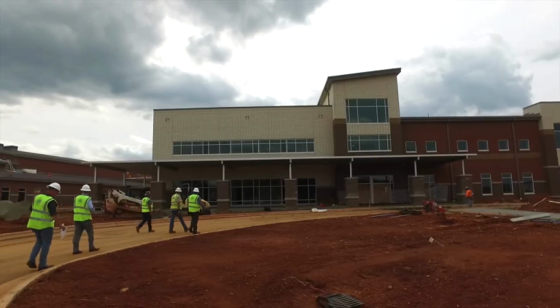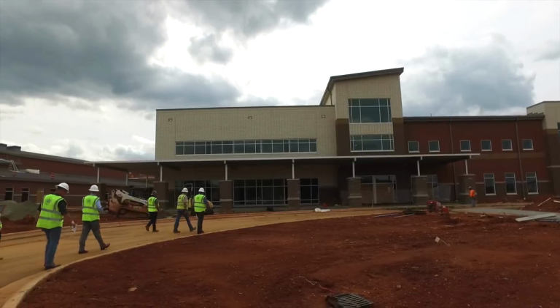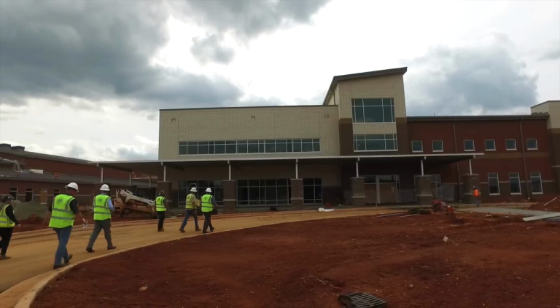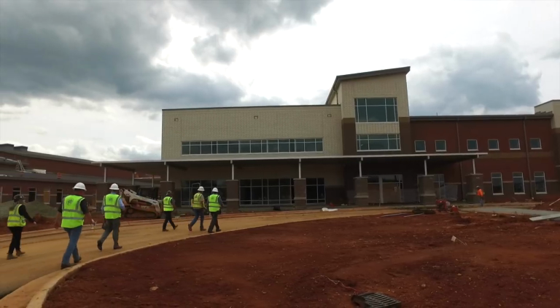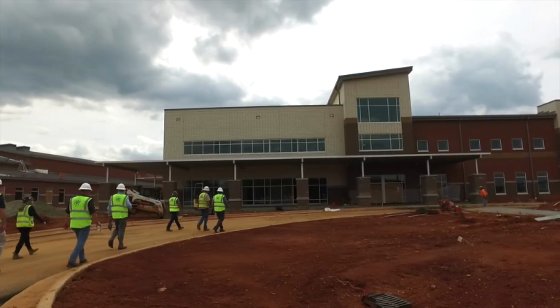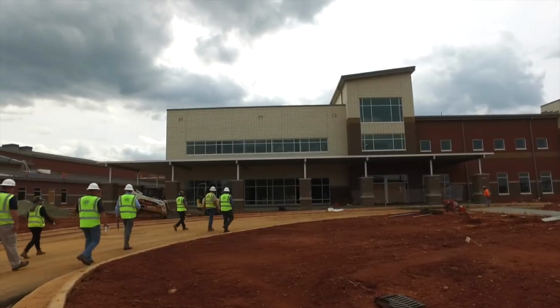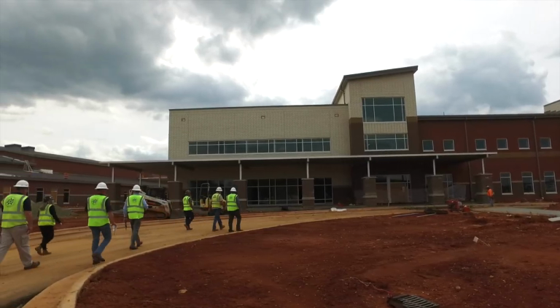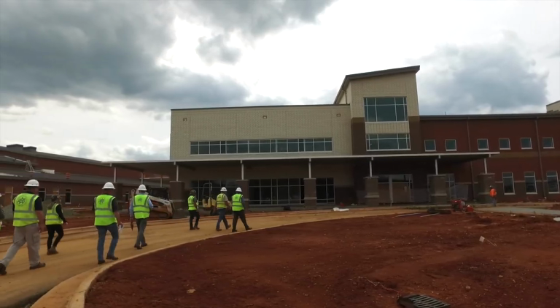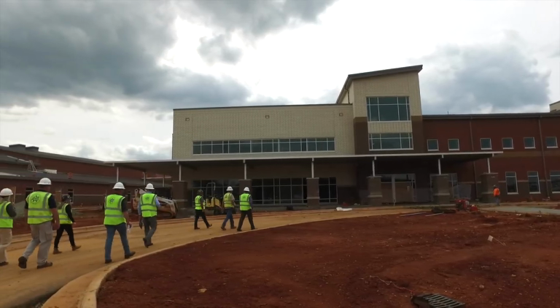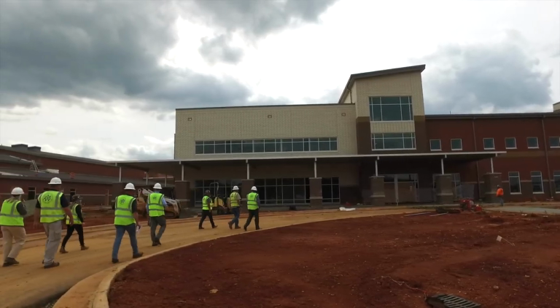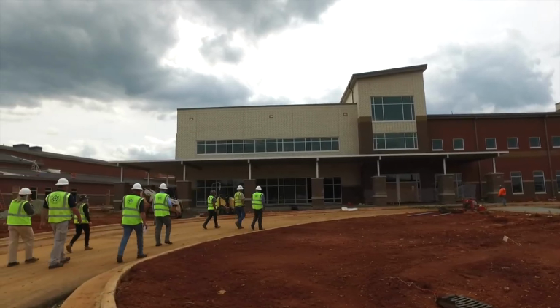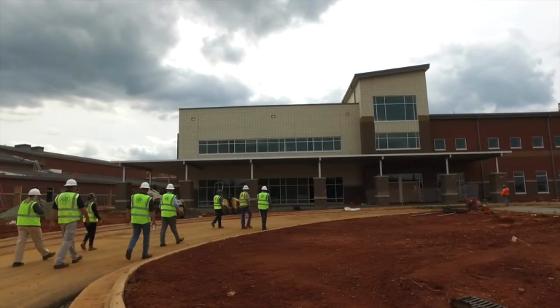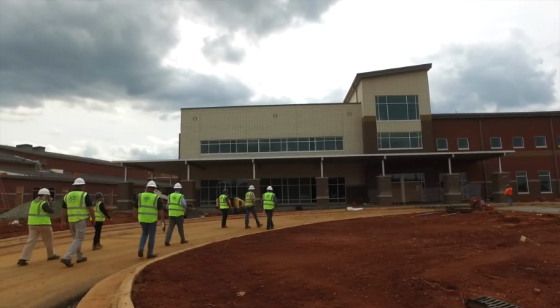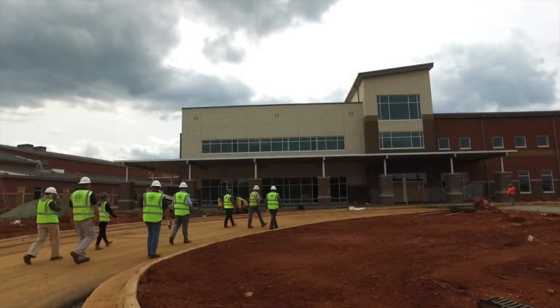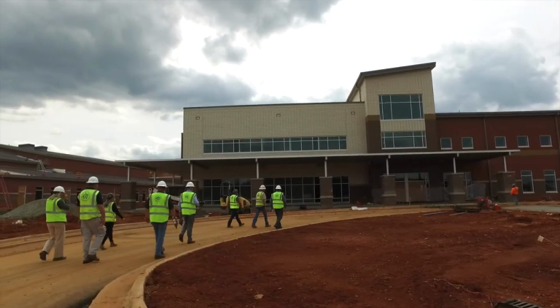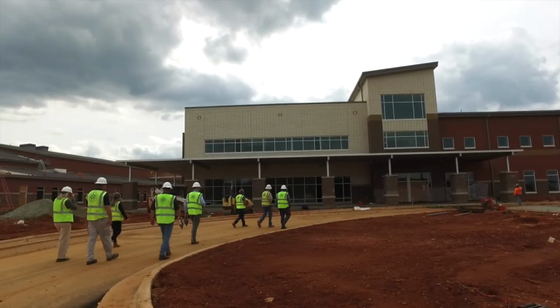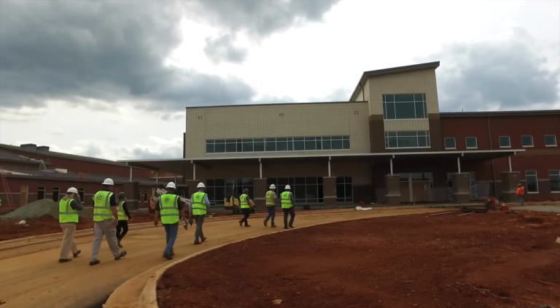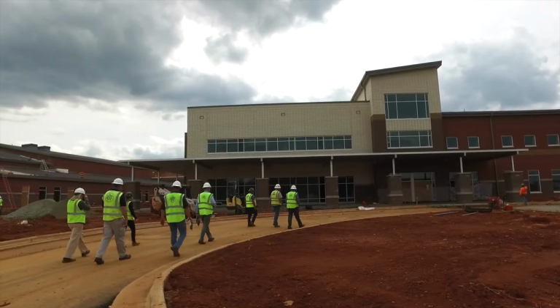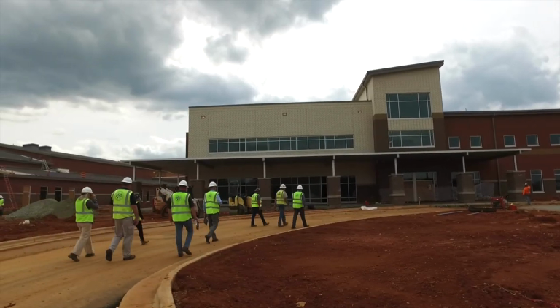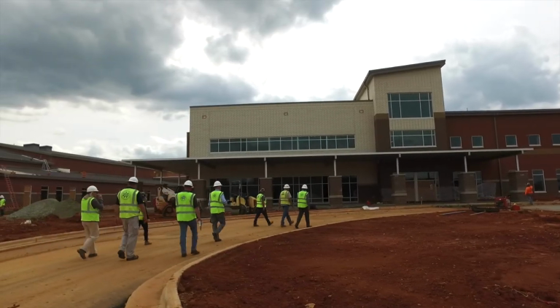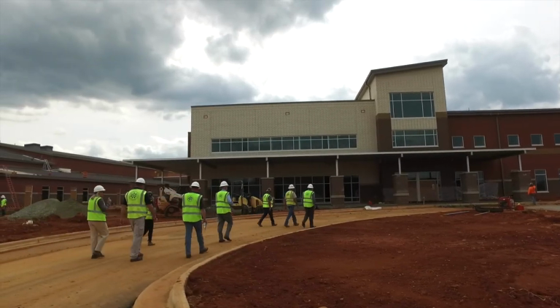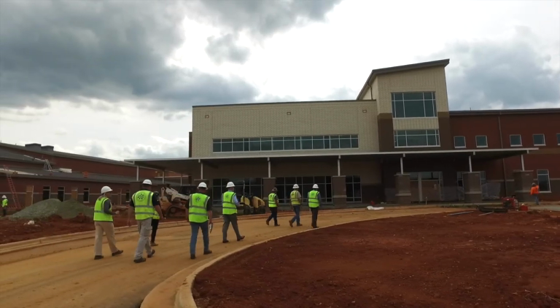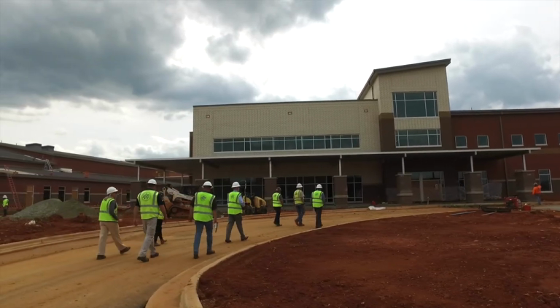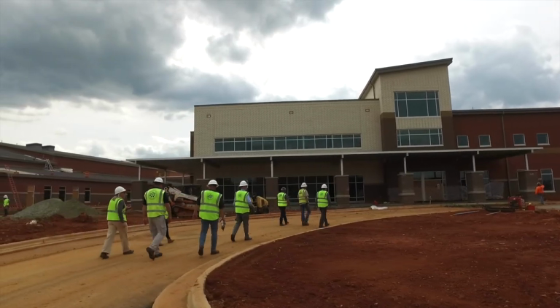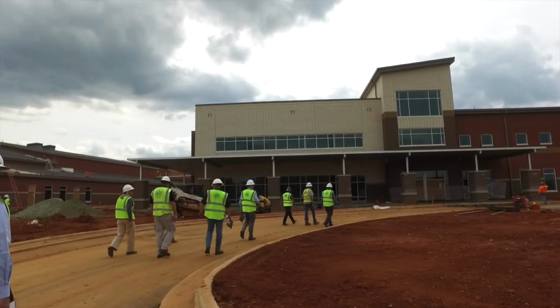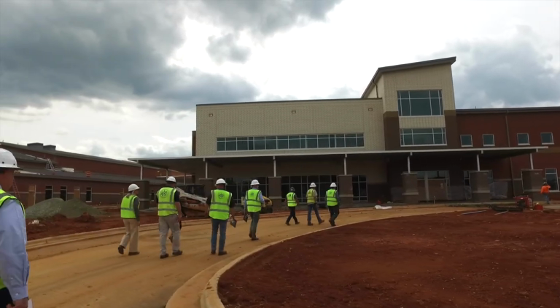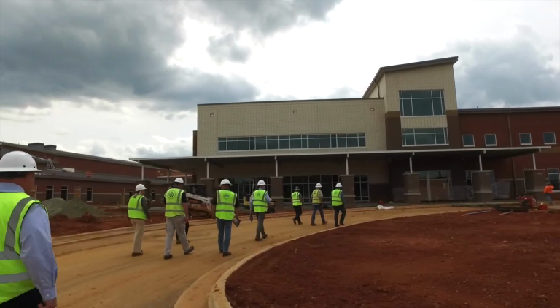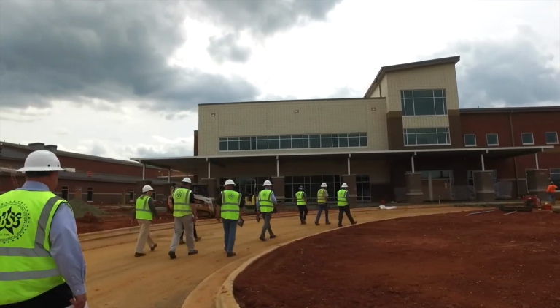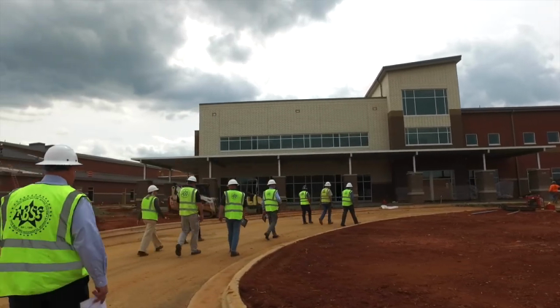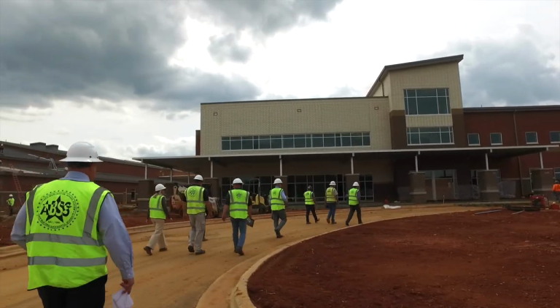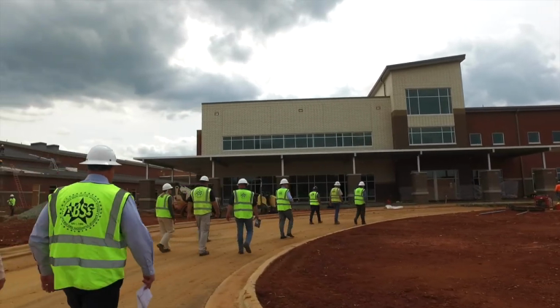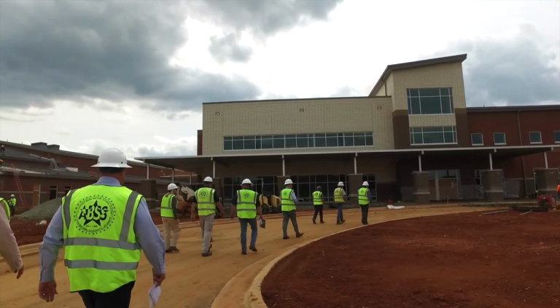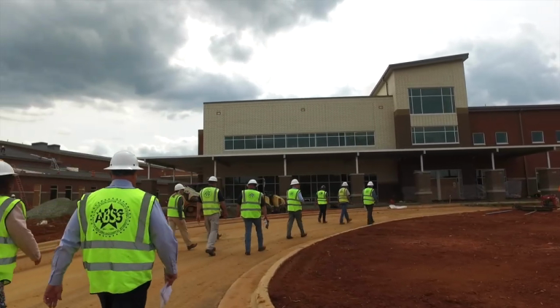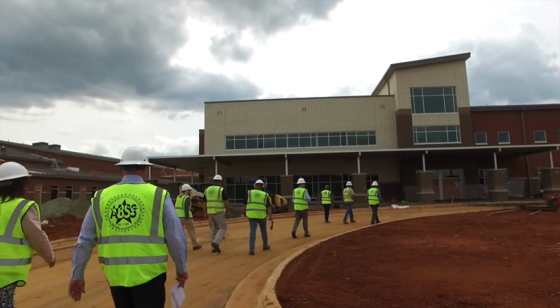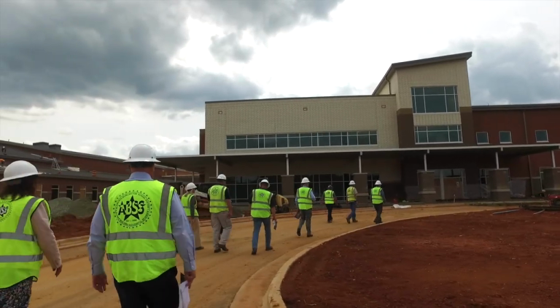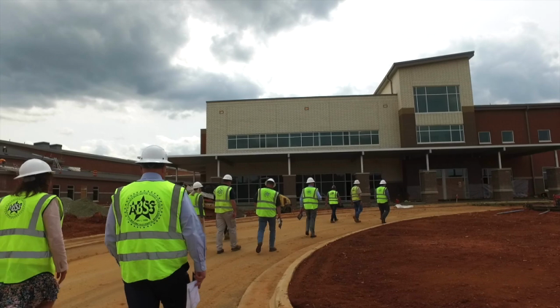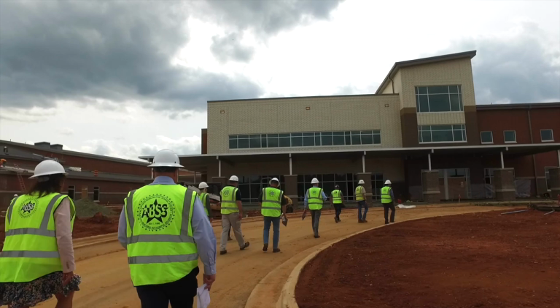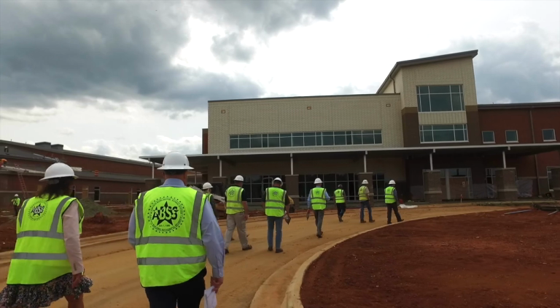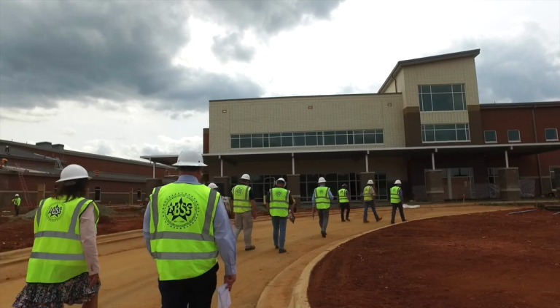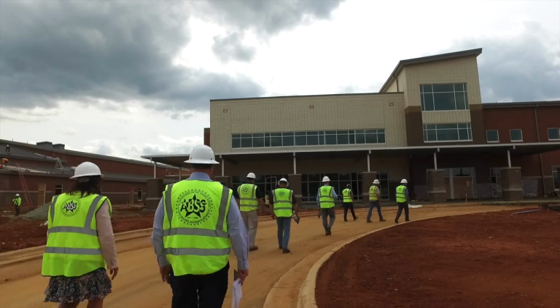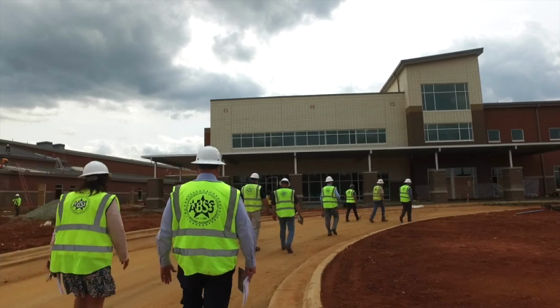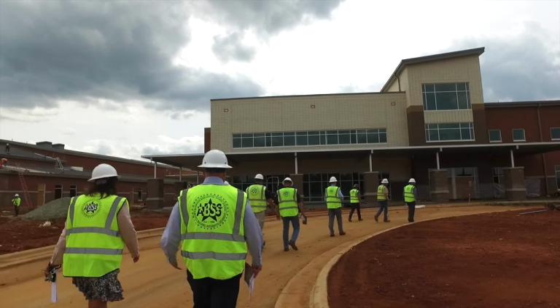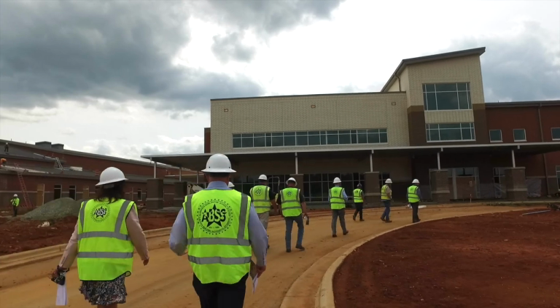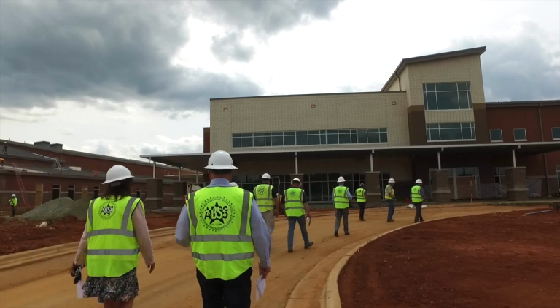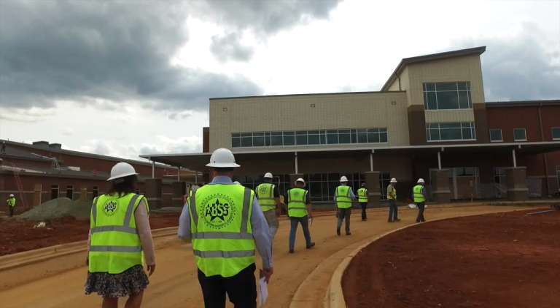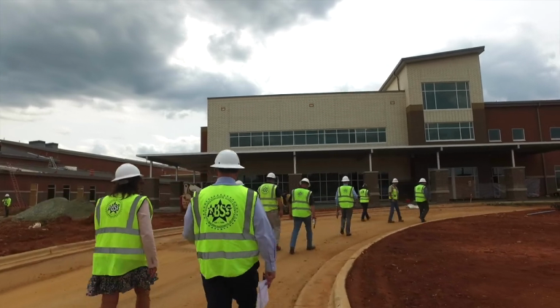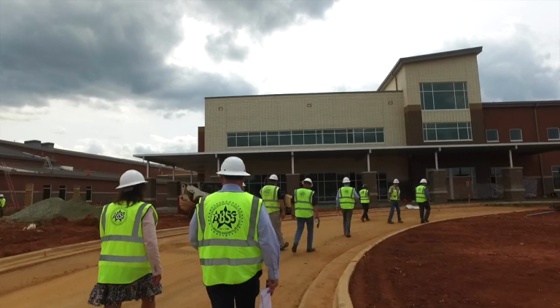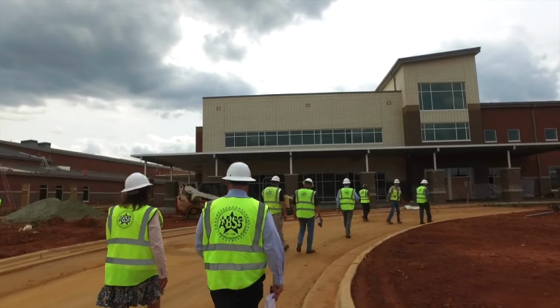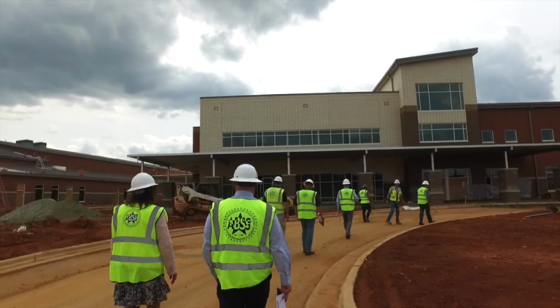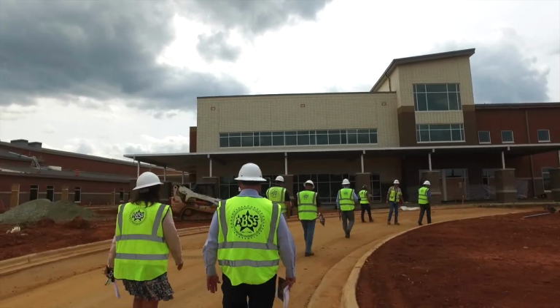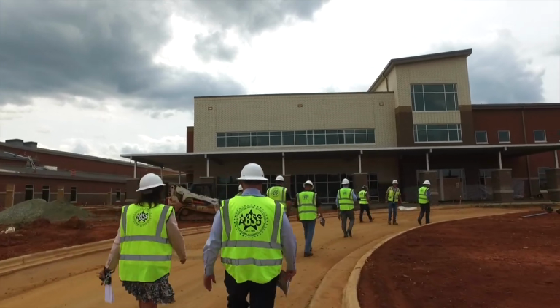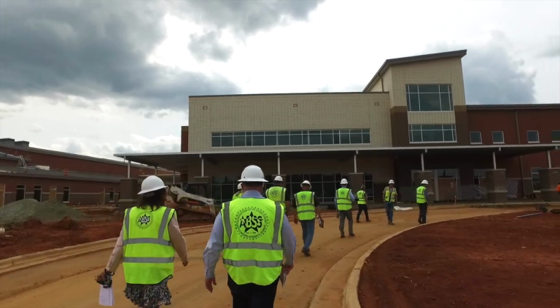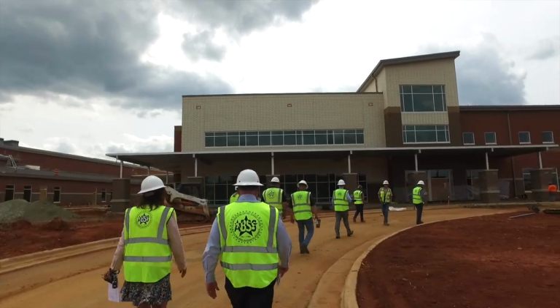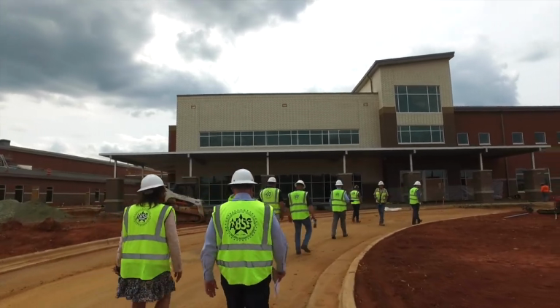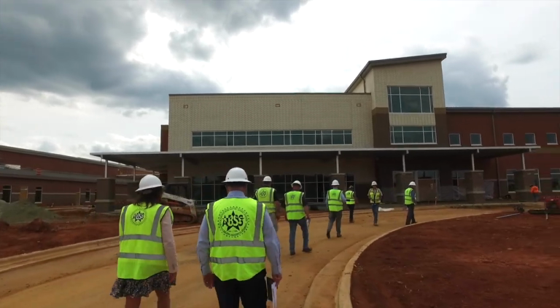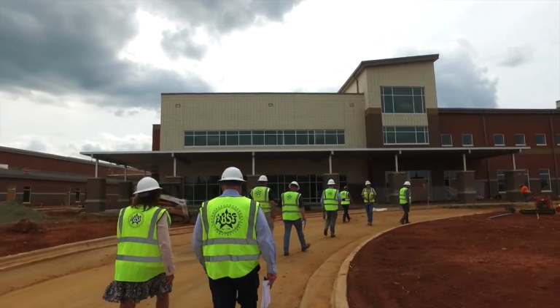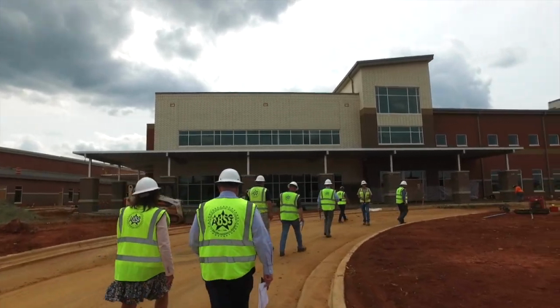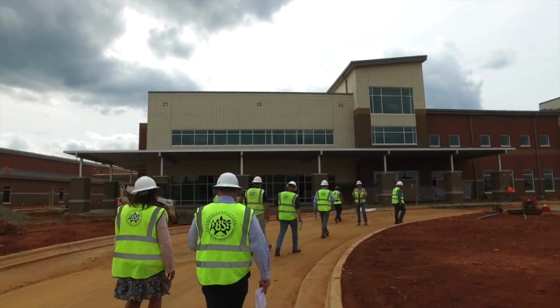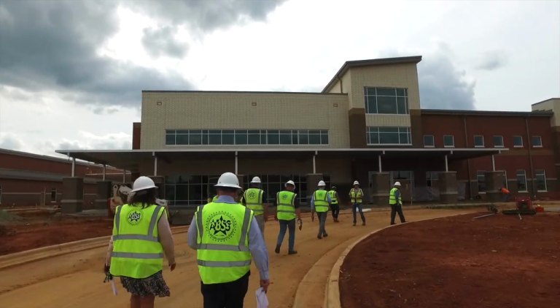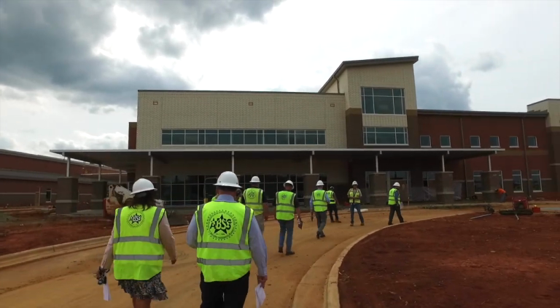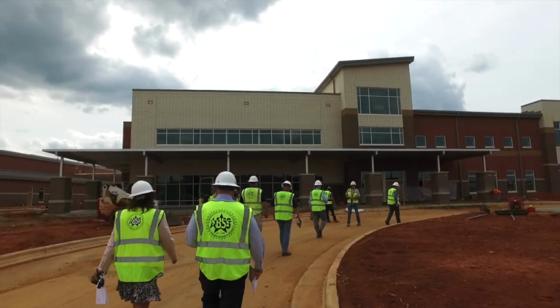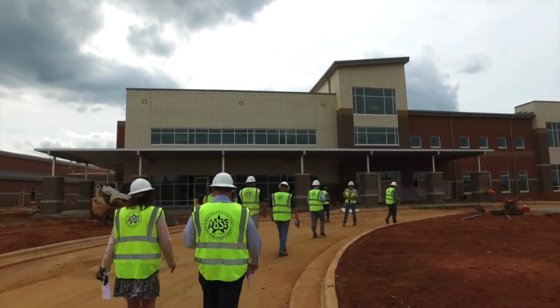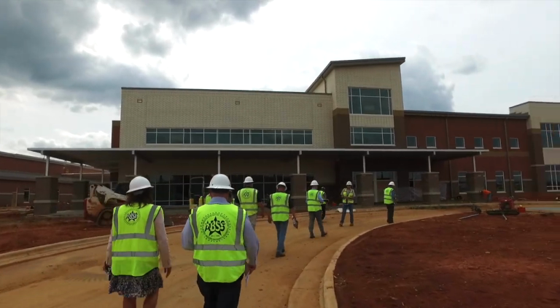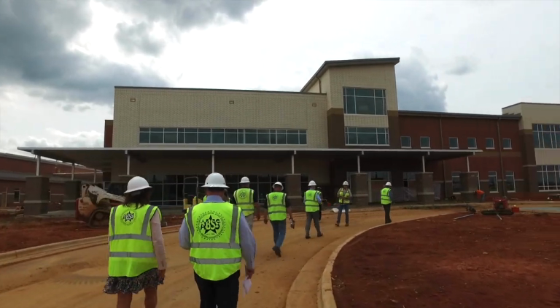While the building is still under construction, we wanted to give you a sneak peek inside of the progress. Let's start at the entrance.